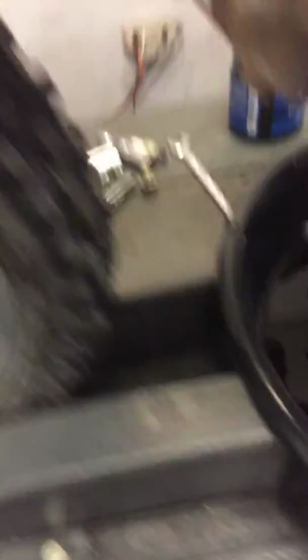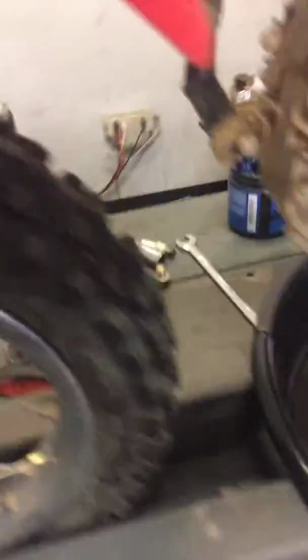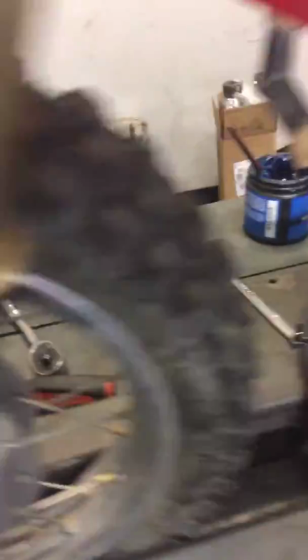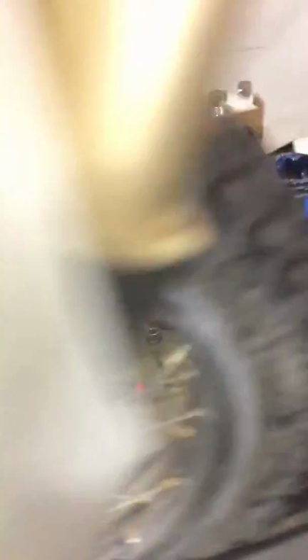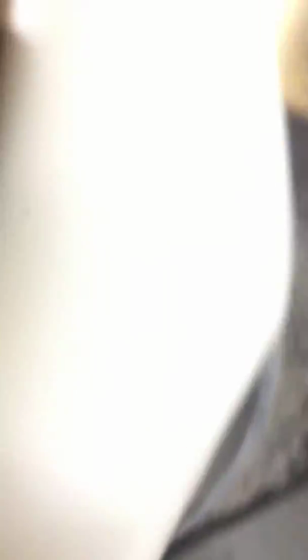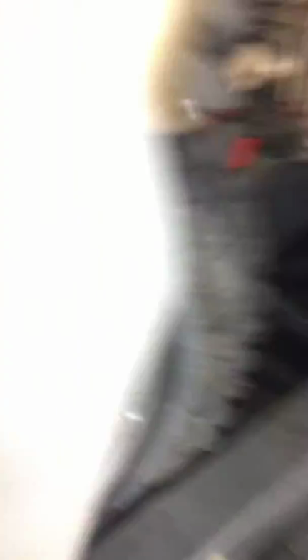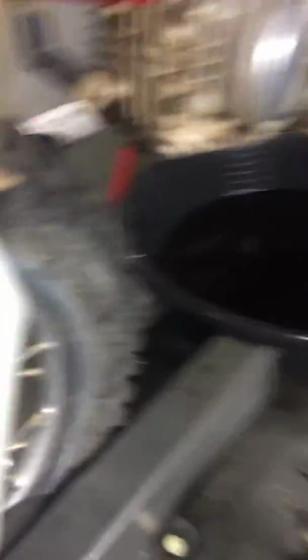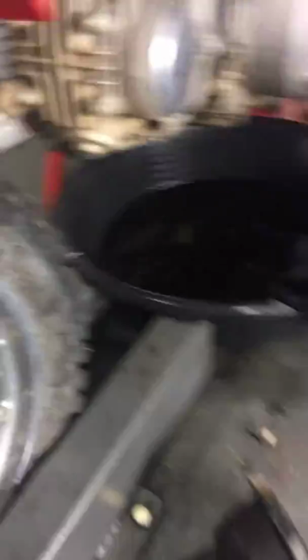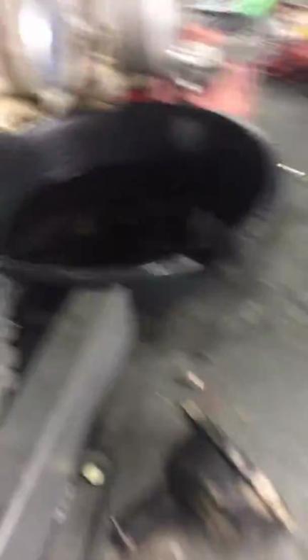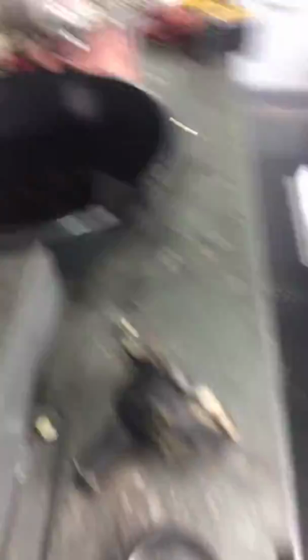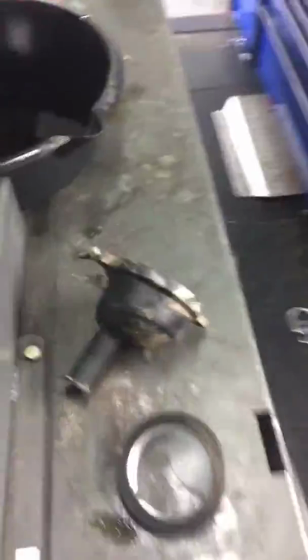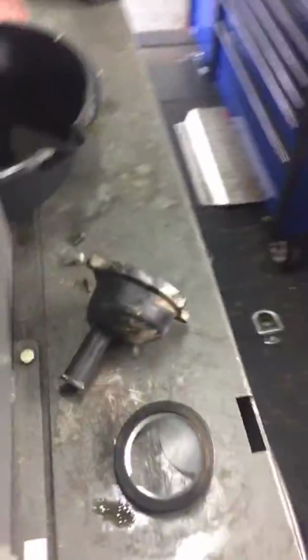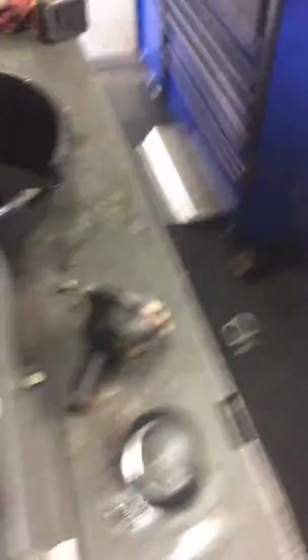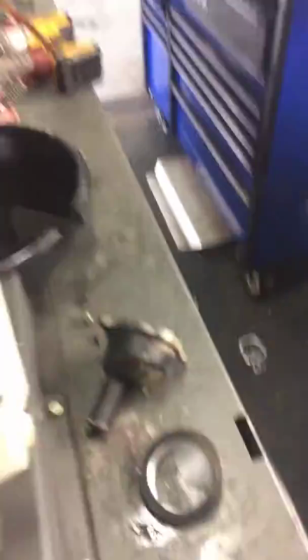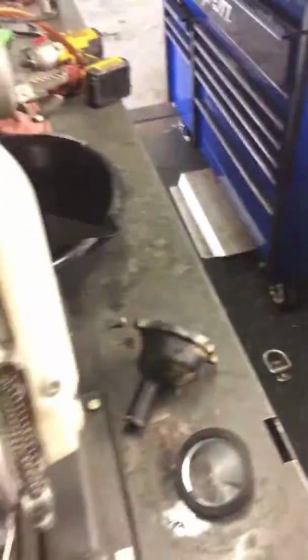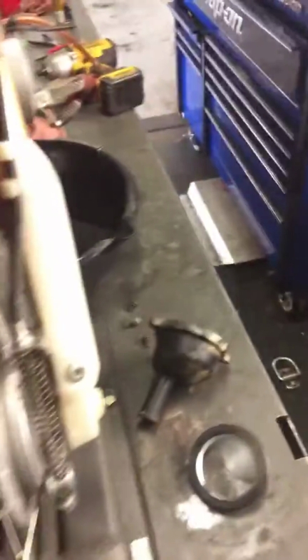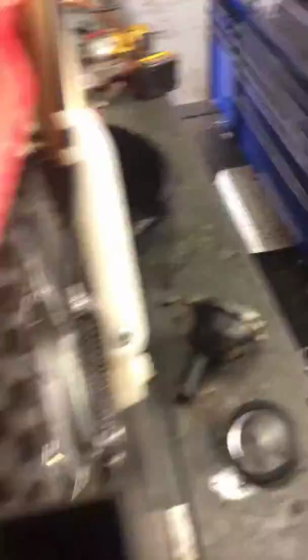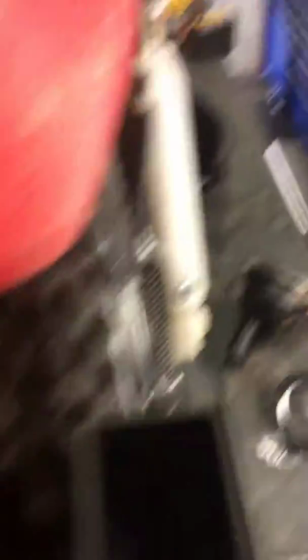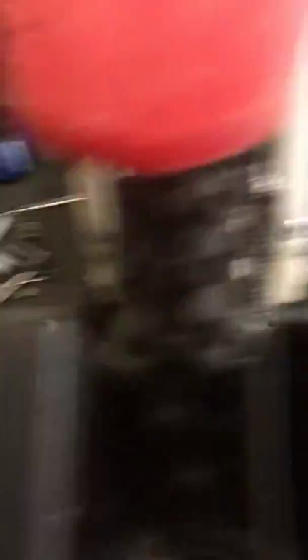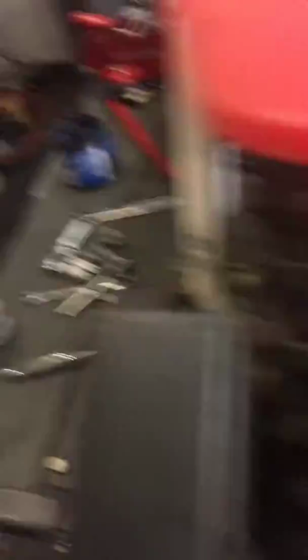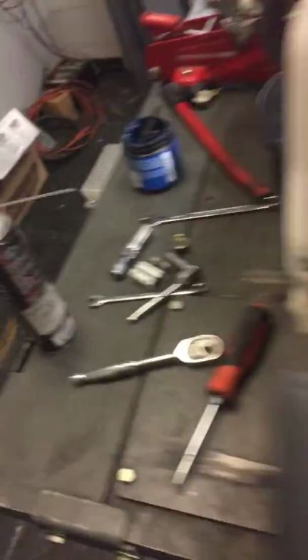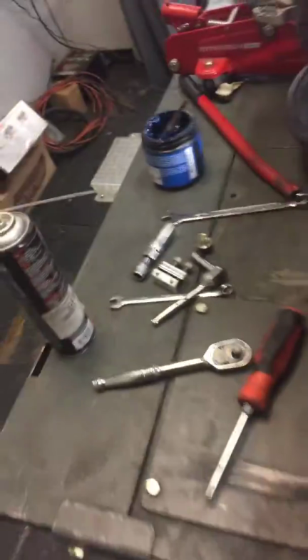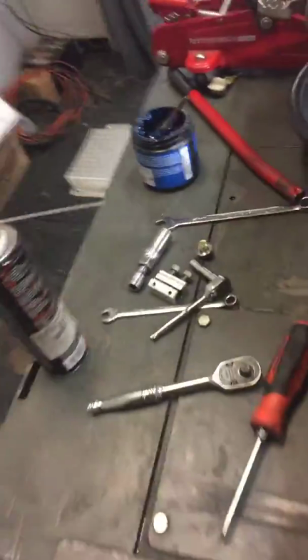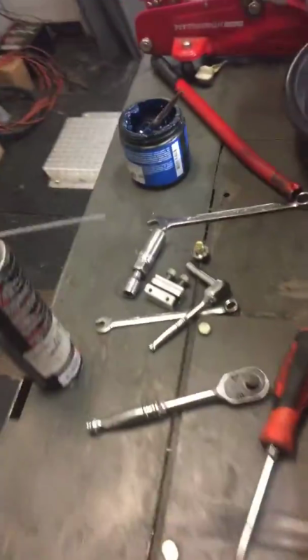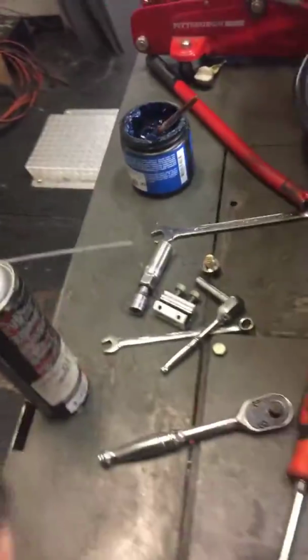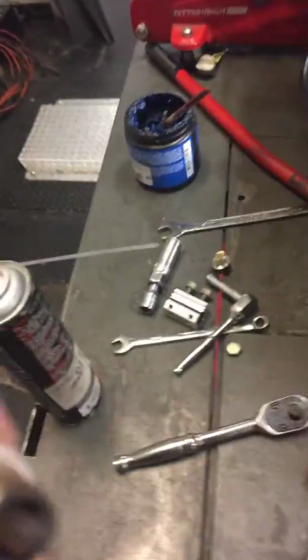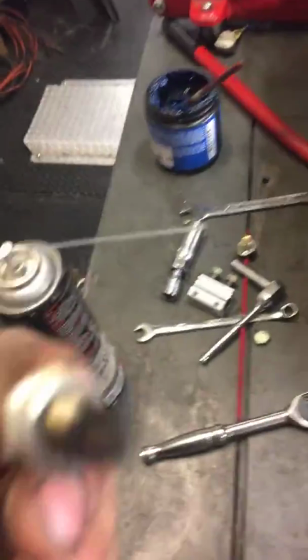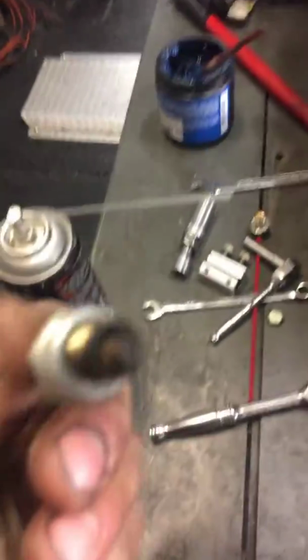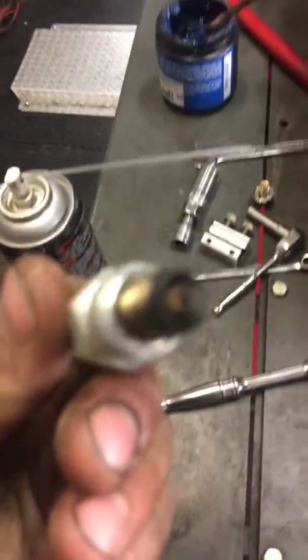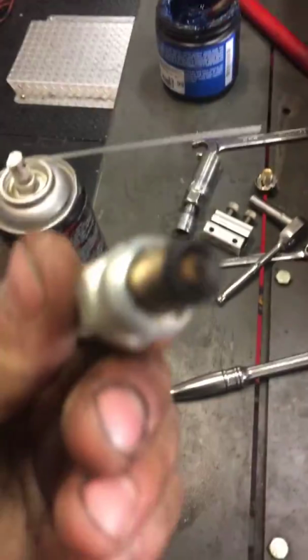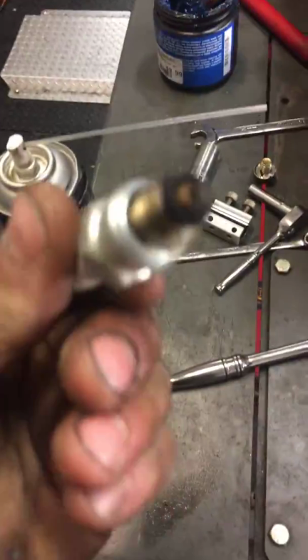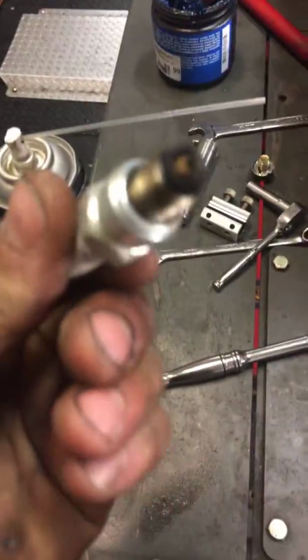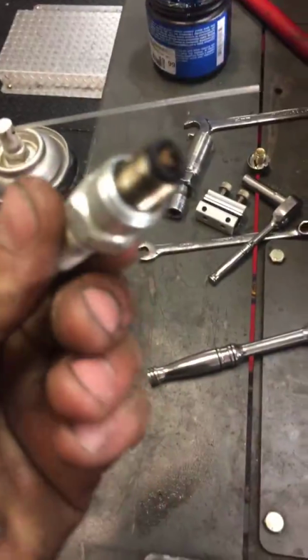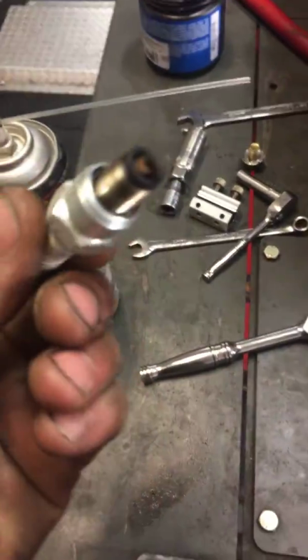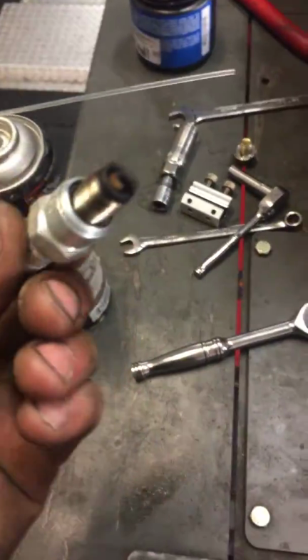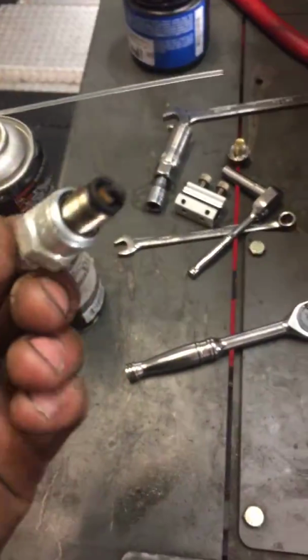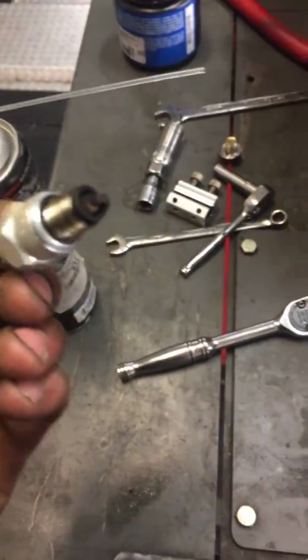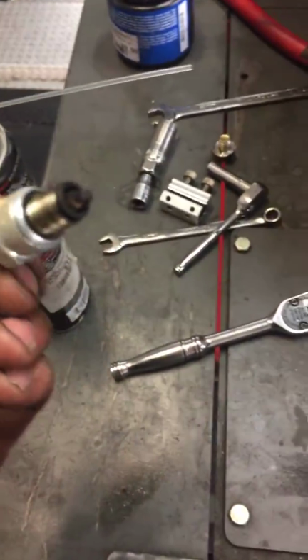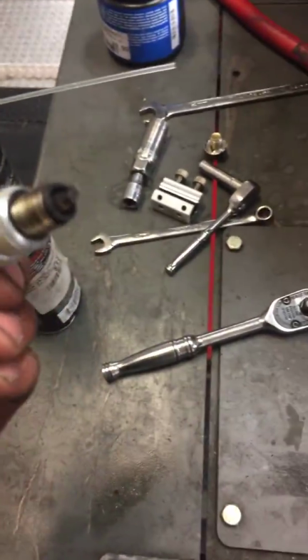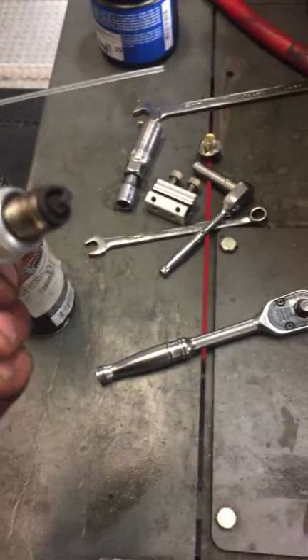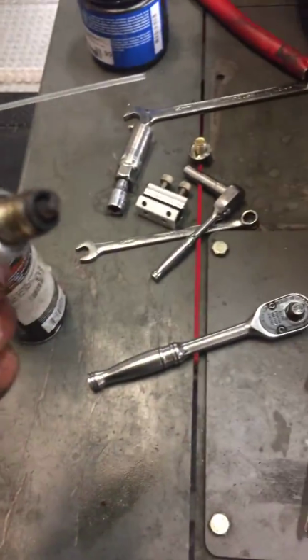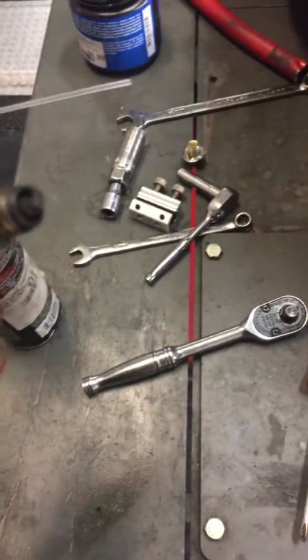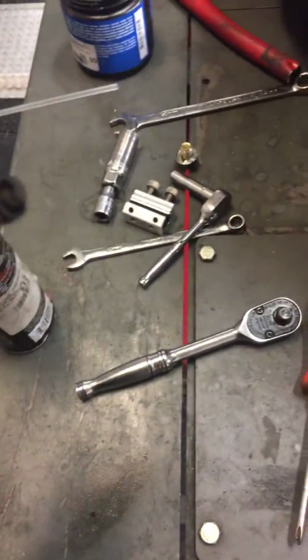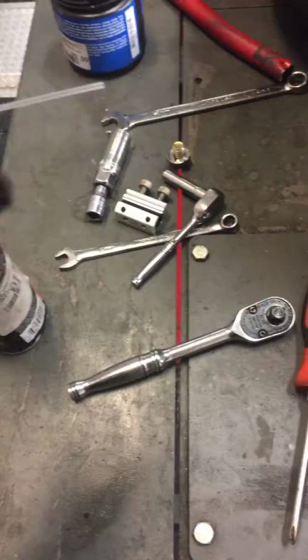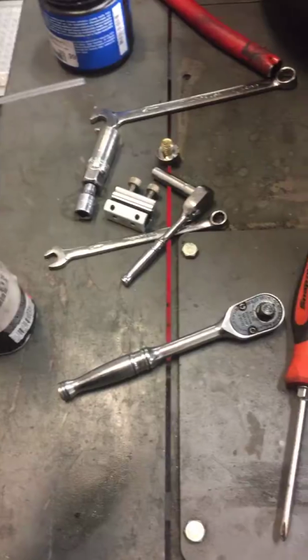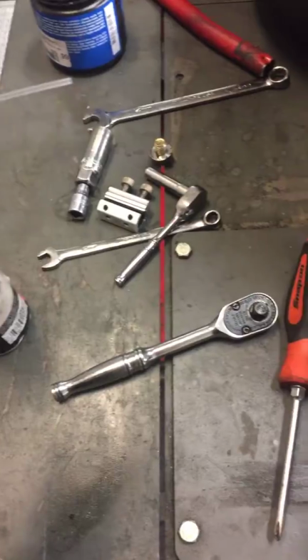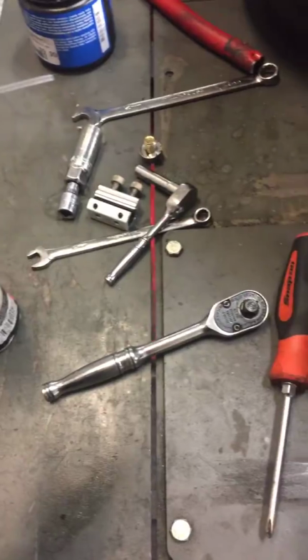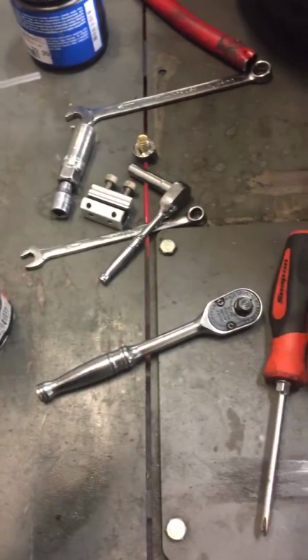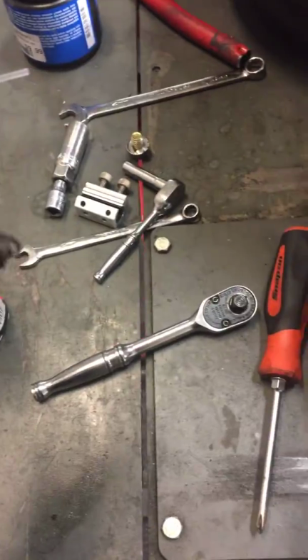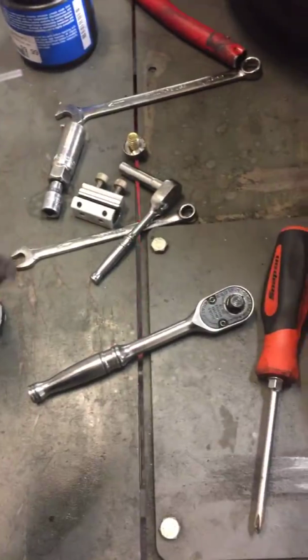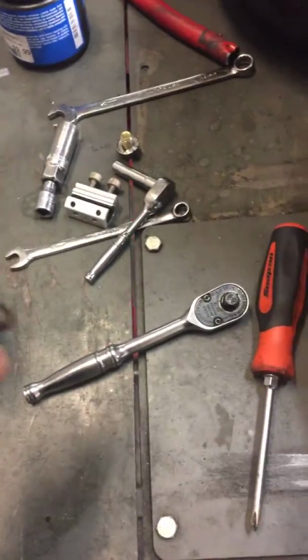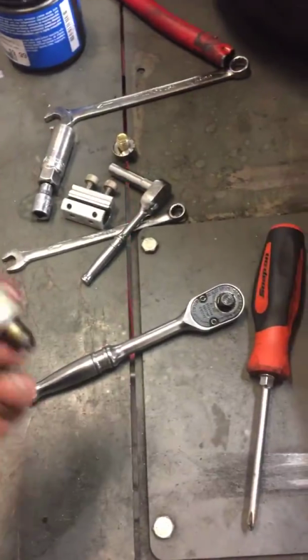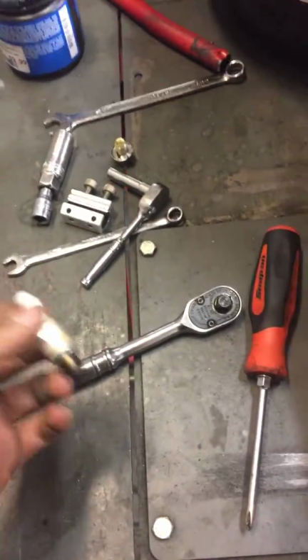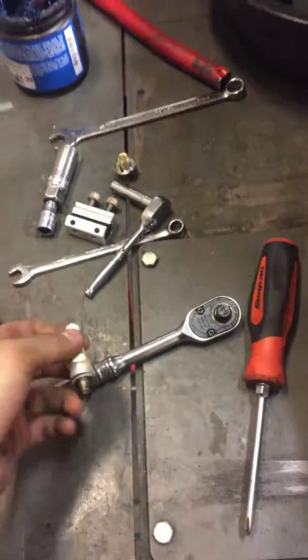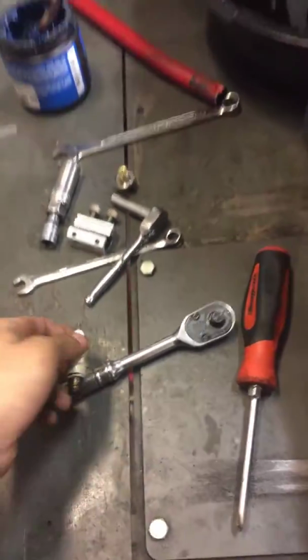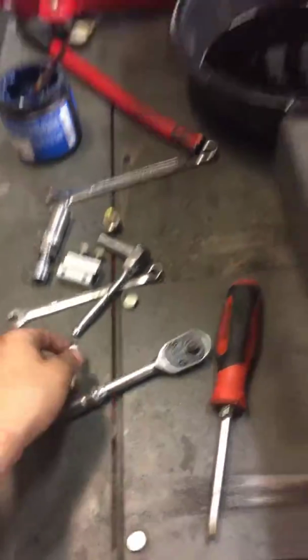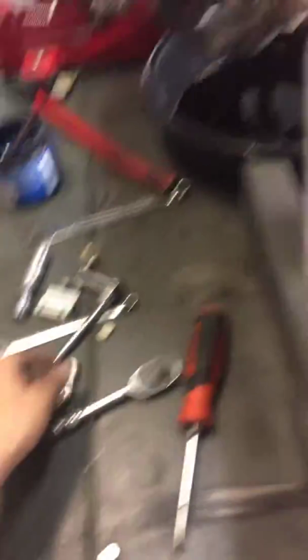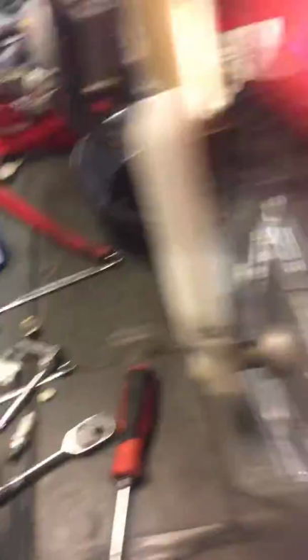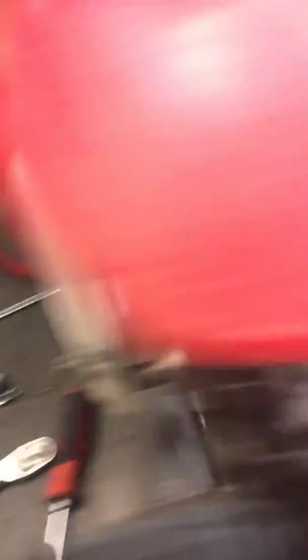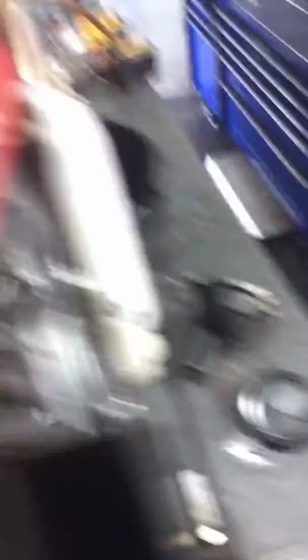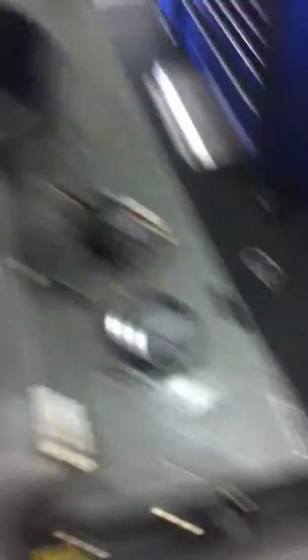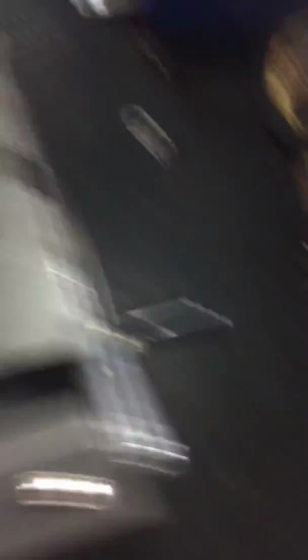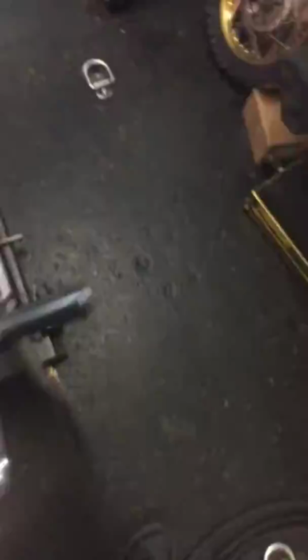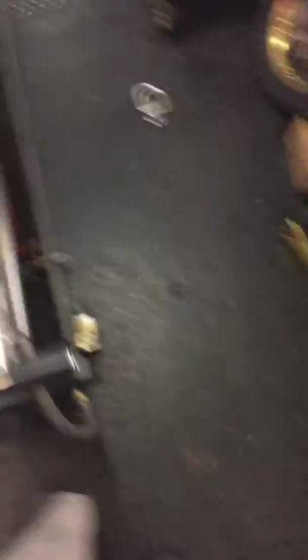Also got your spark plug pulled out. Looks like it's been there for quite some time. Going to get a new one in there, freshened up for you.